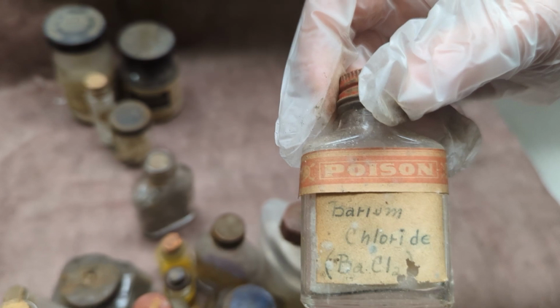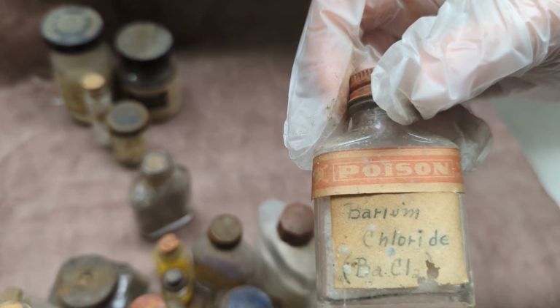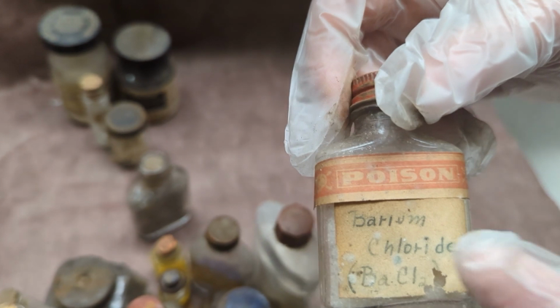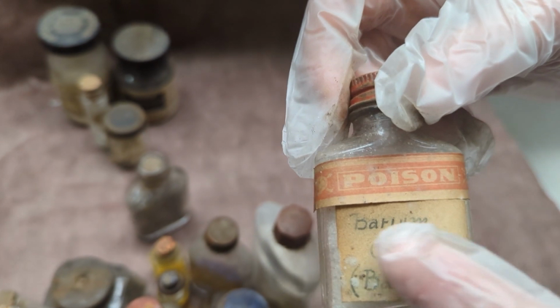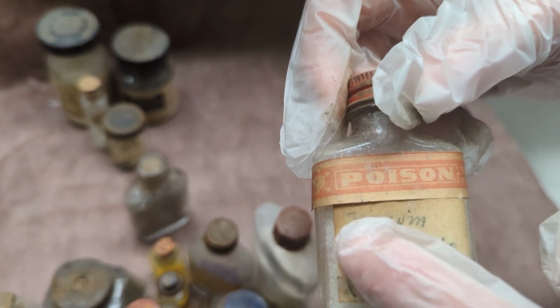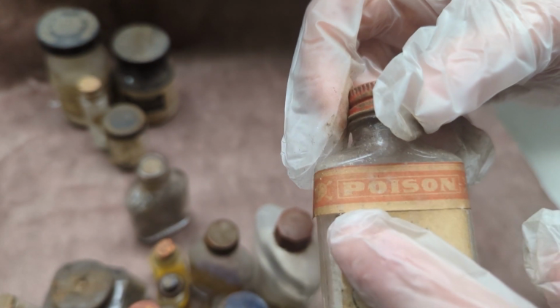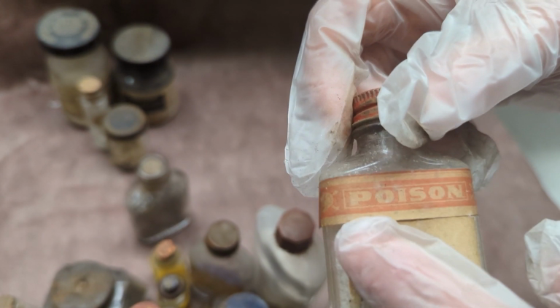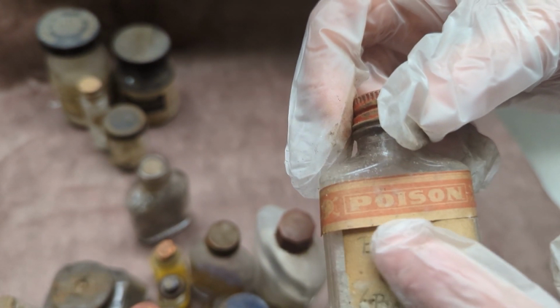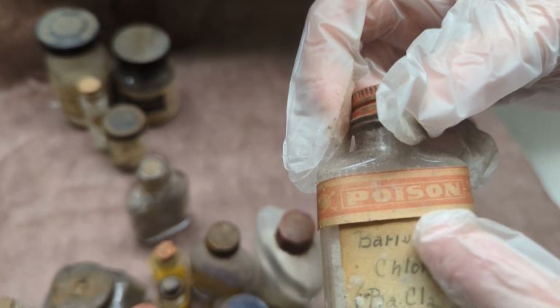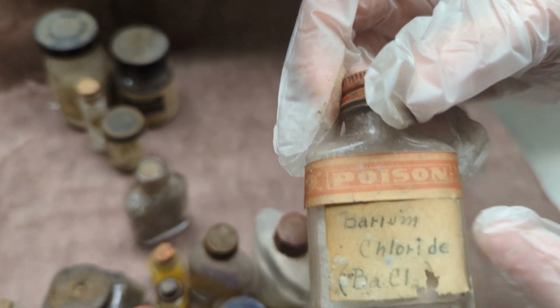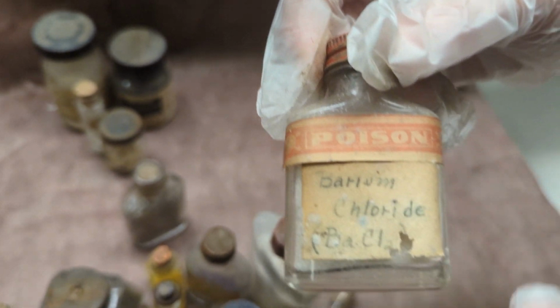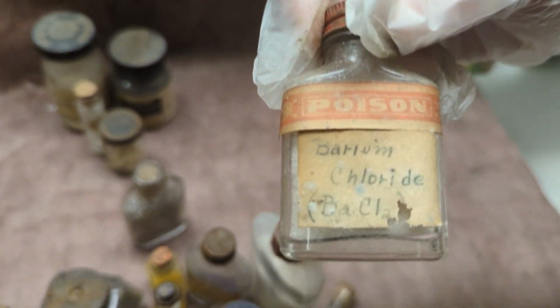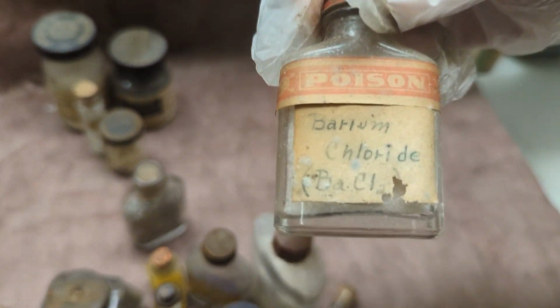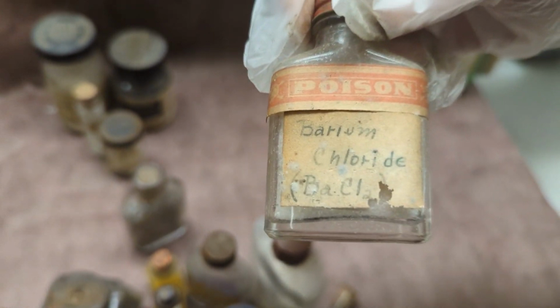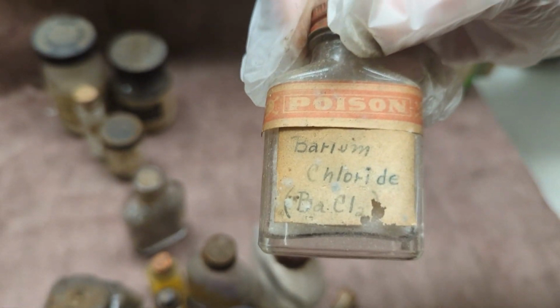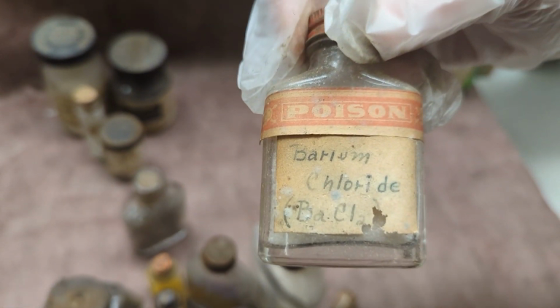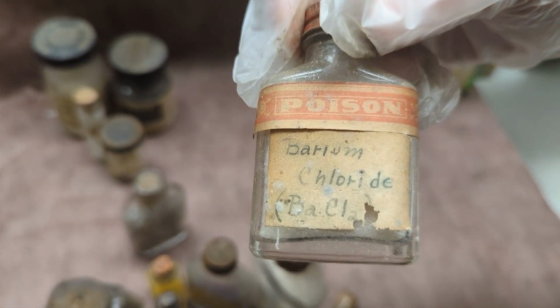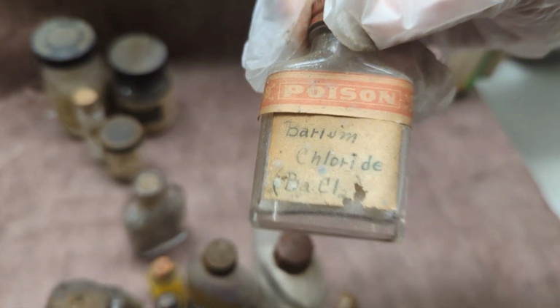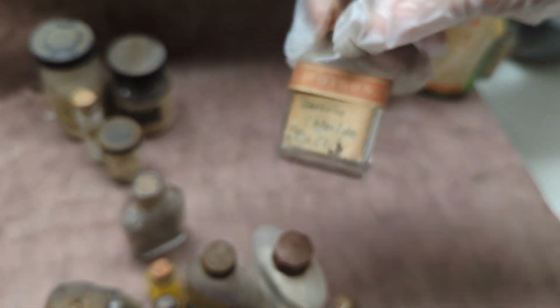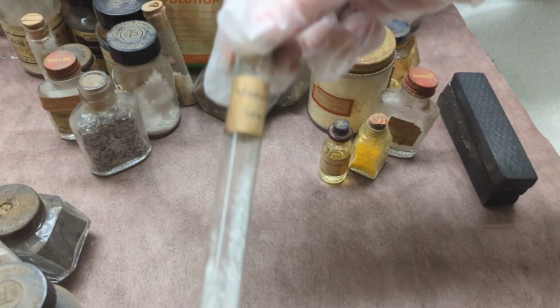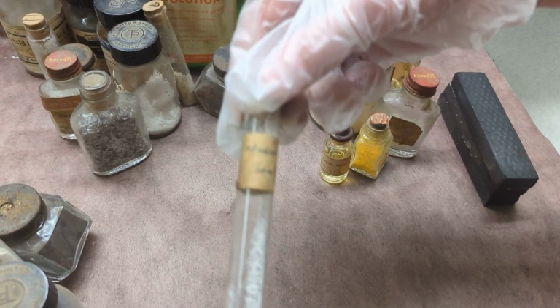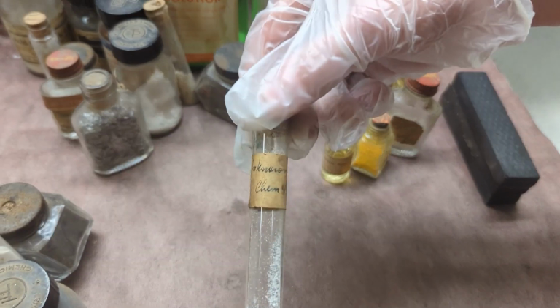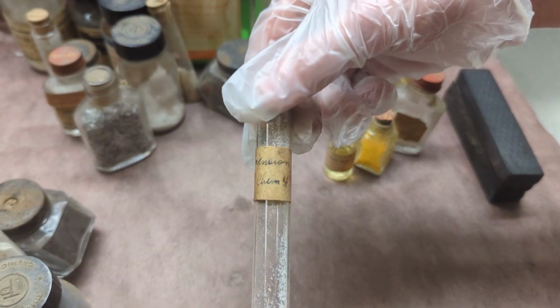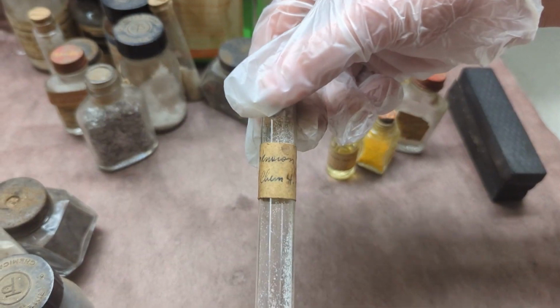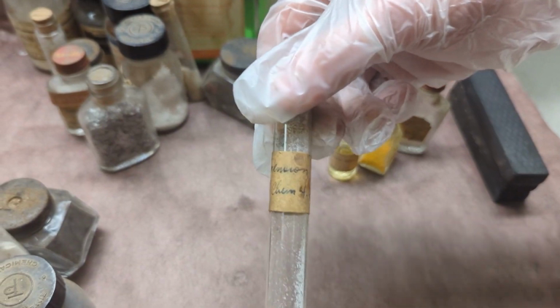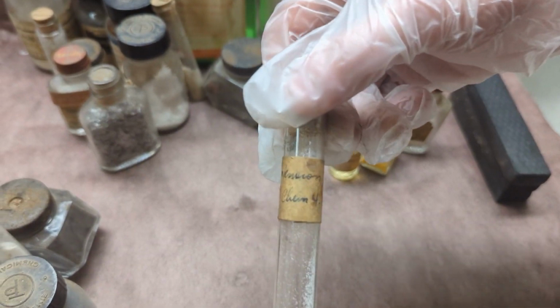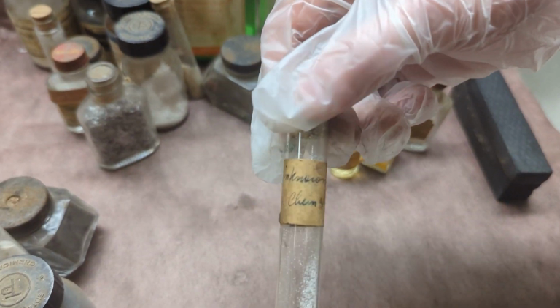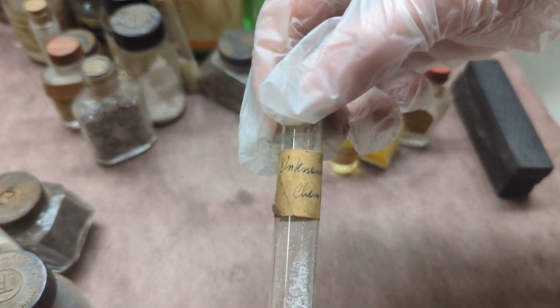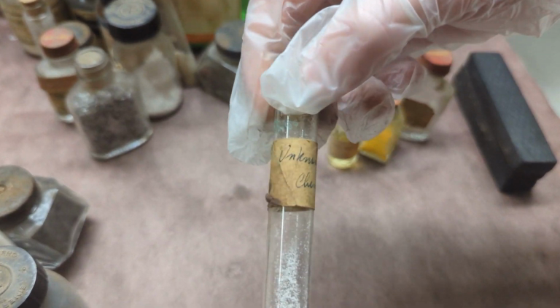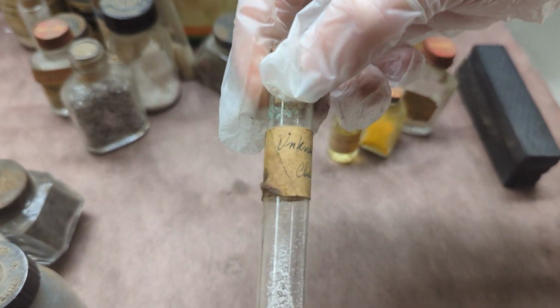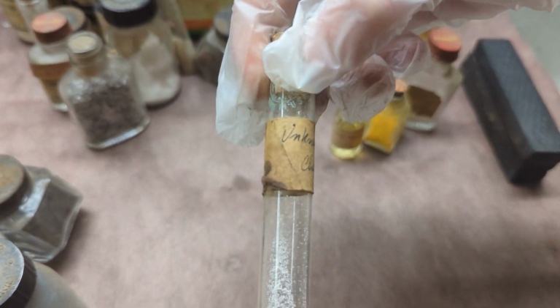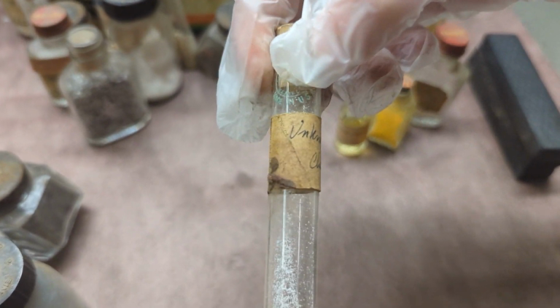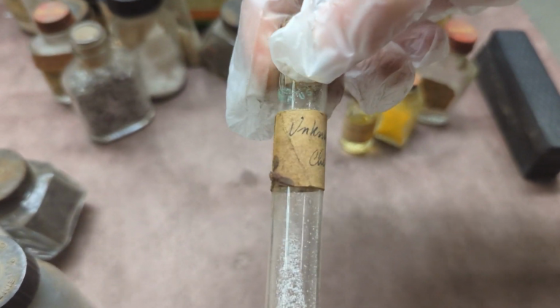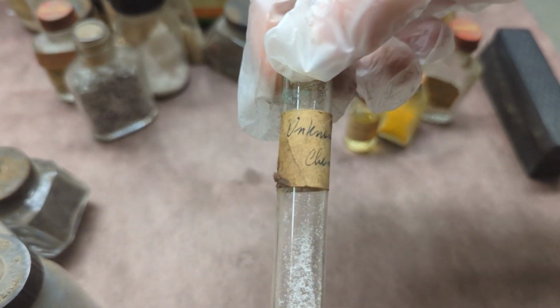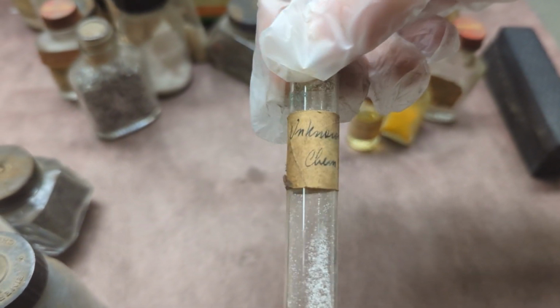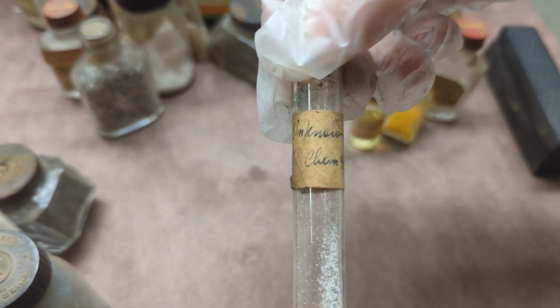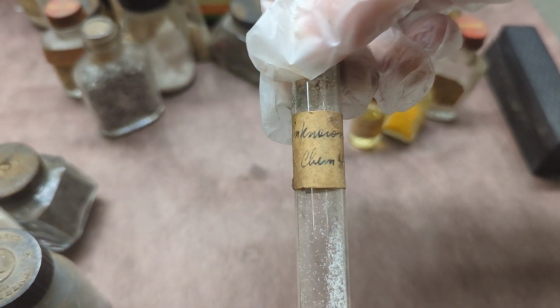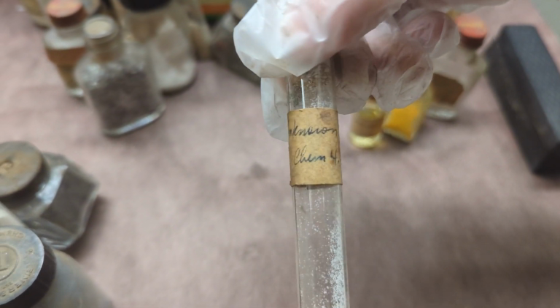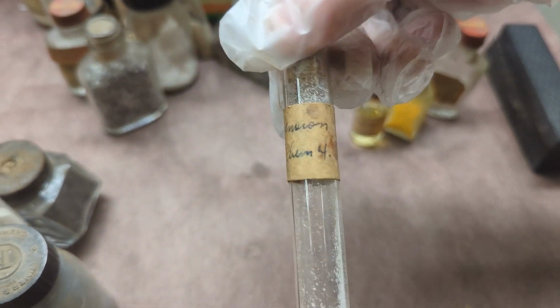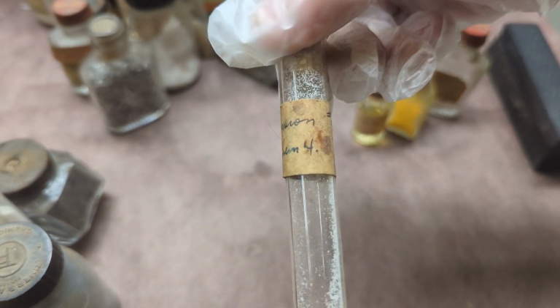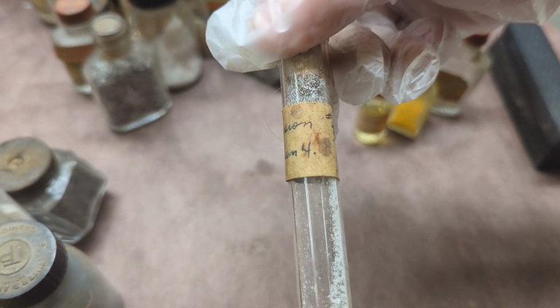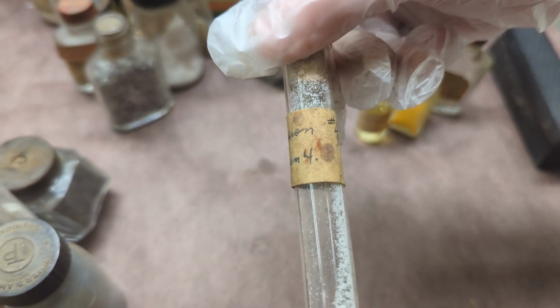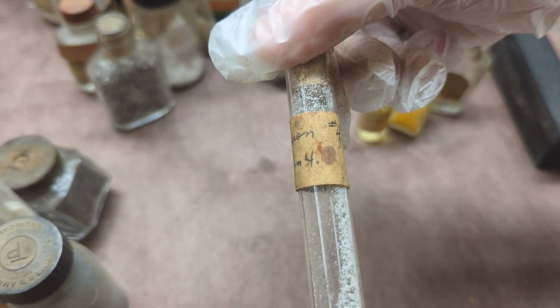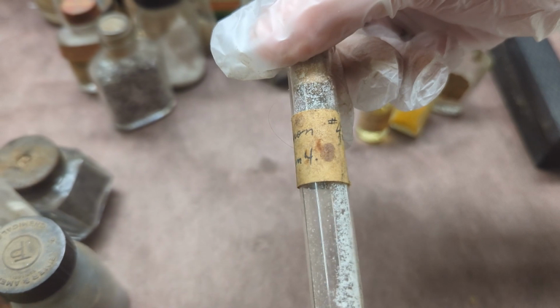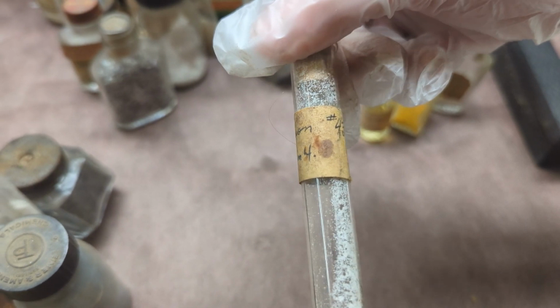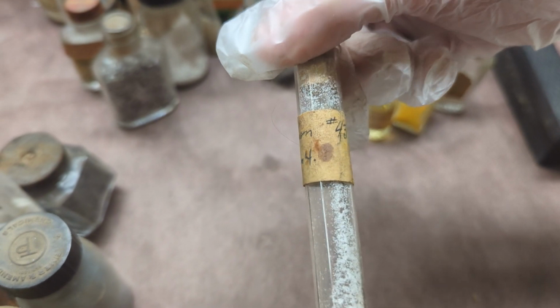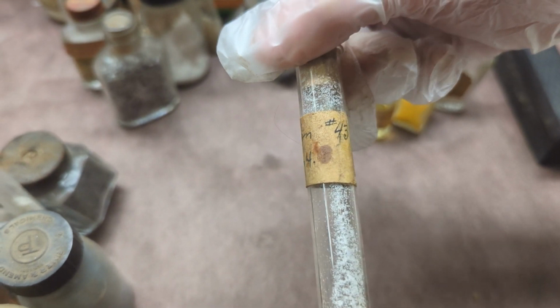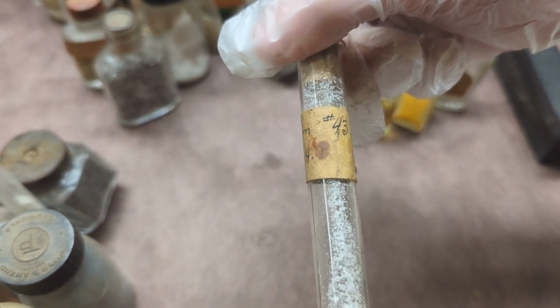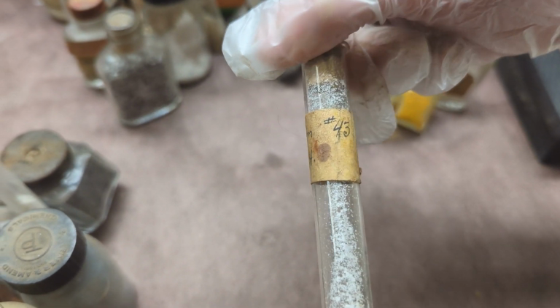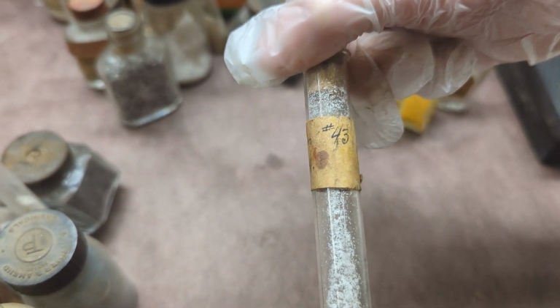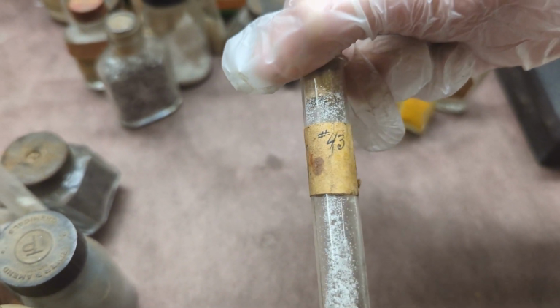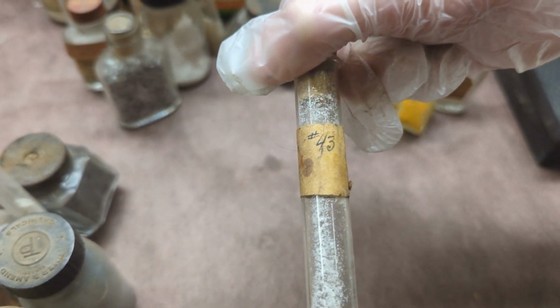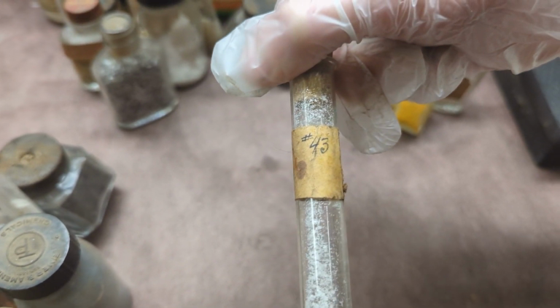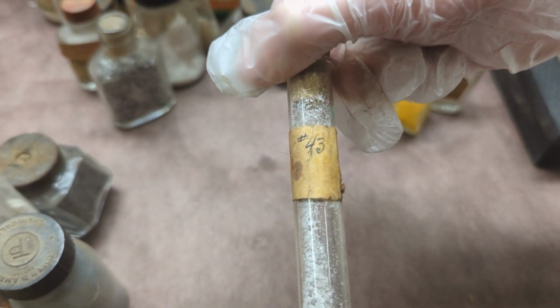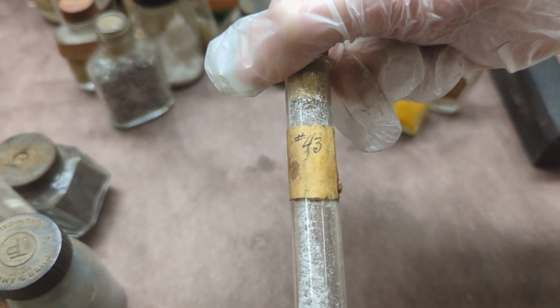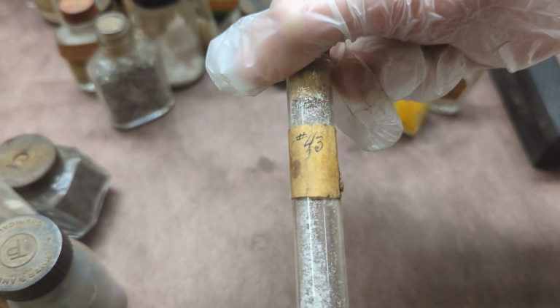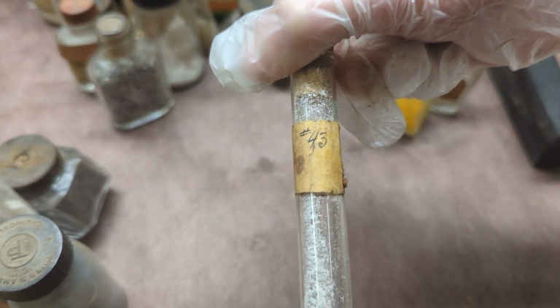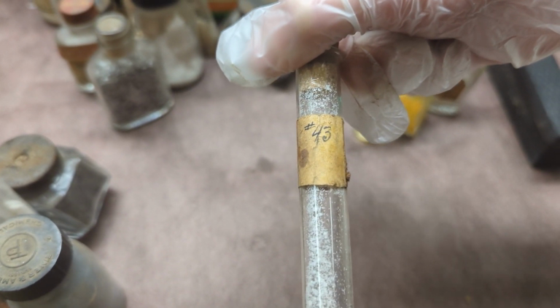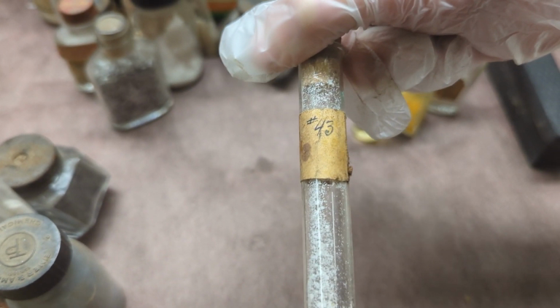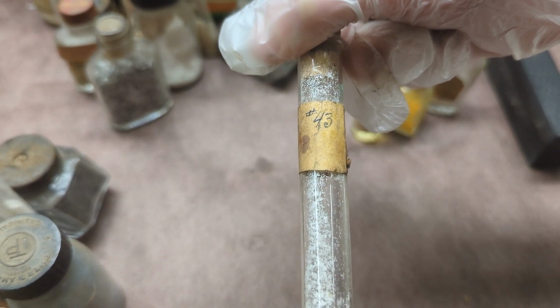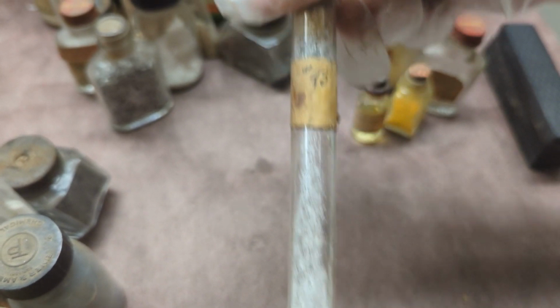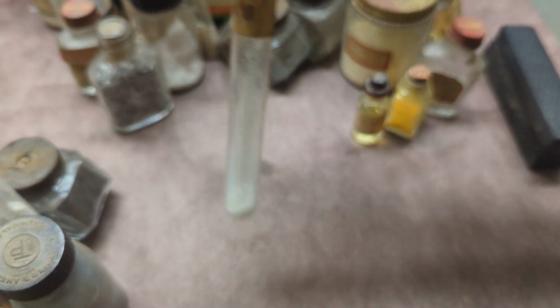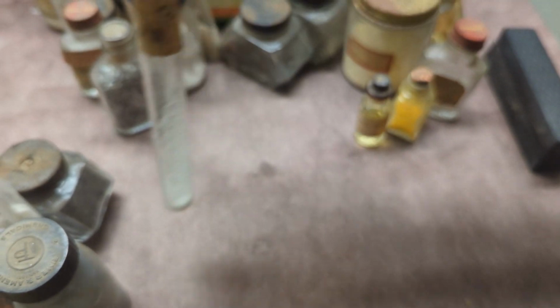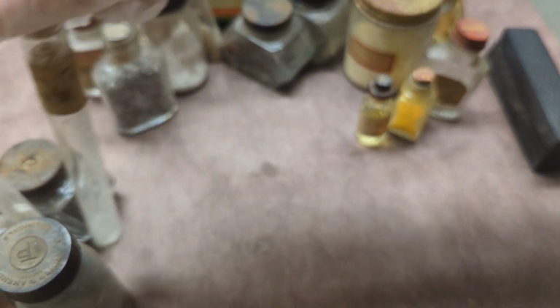Nice big poison tag right there, we love to see it. Unknown chemical 4... Oh shit.